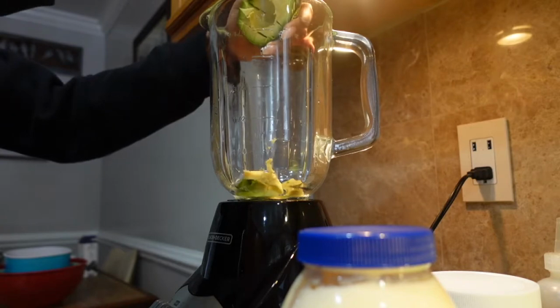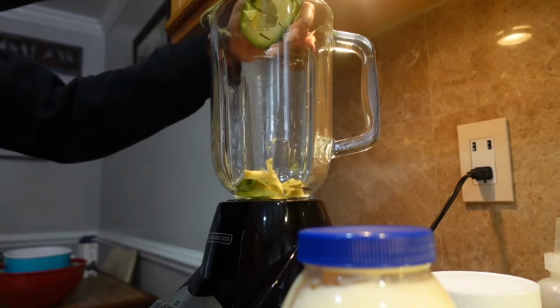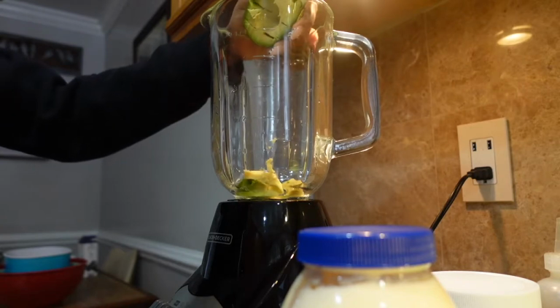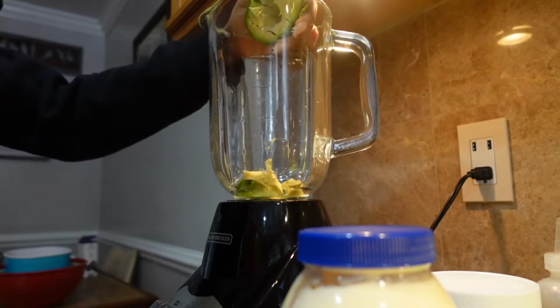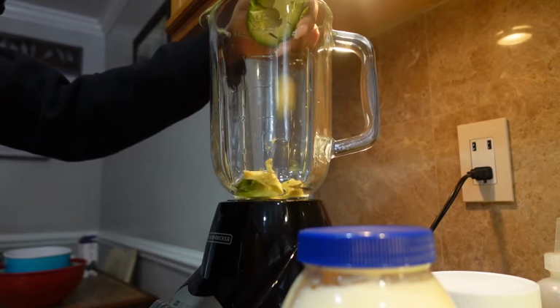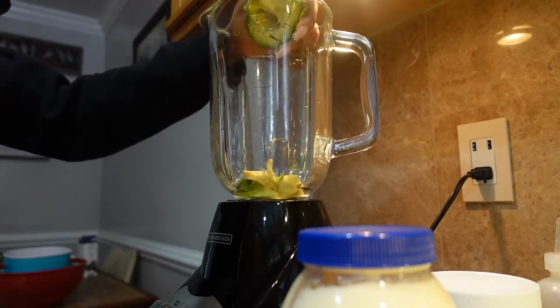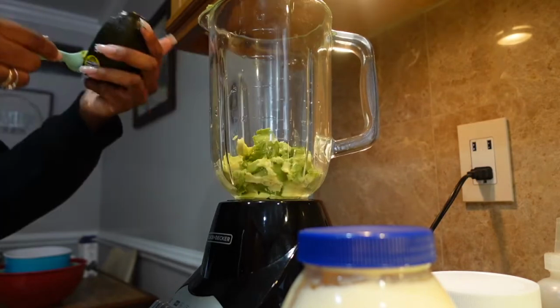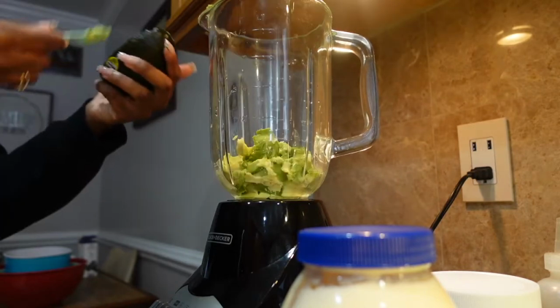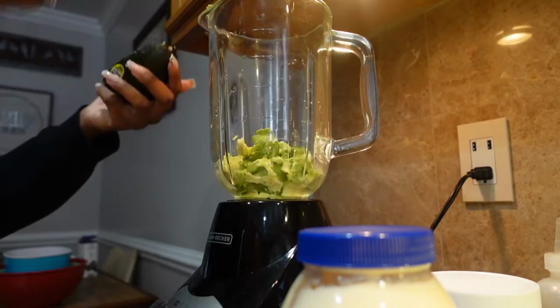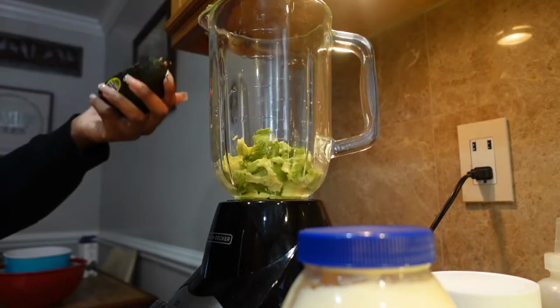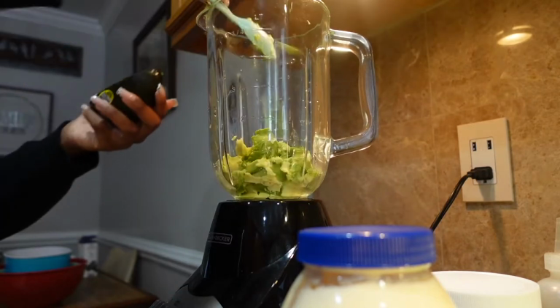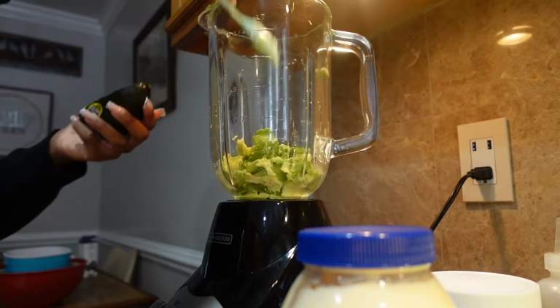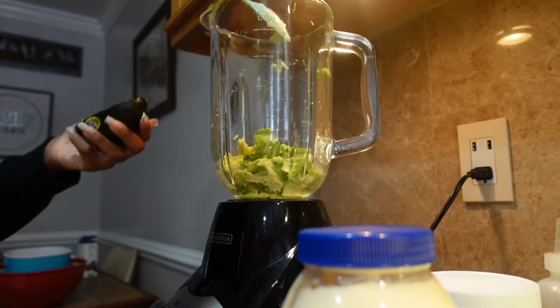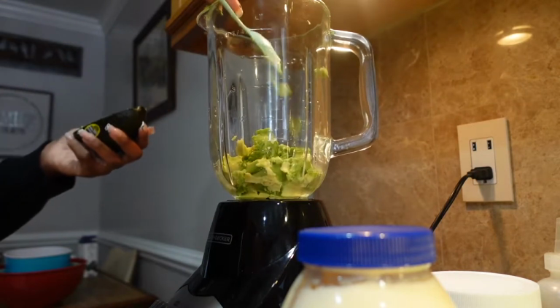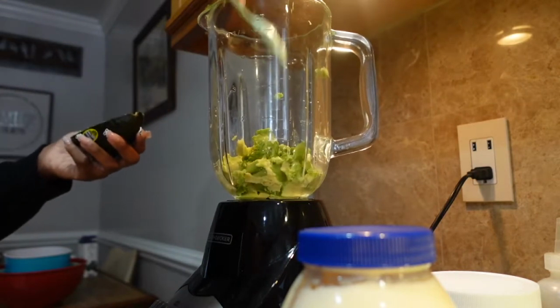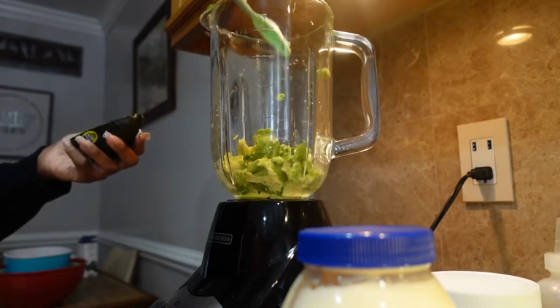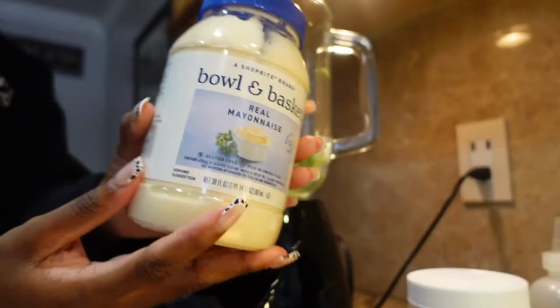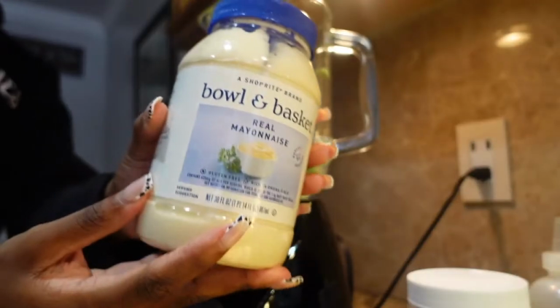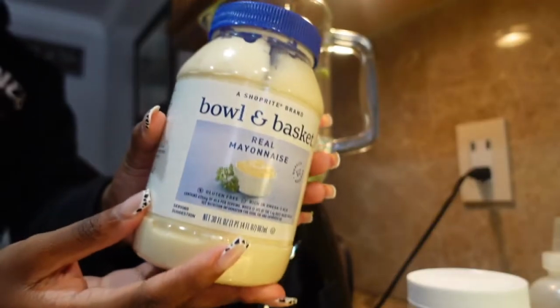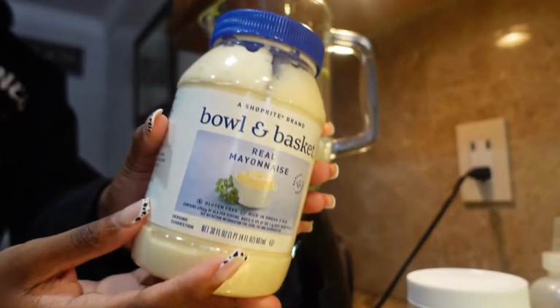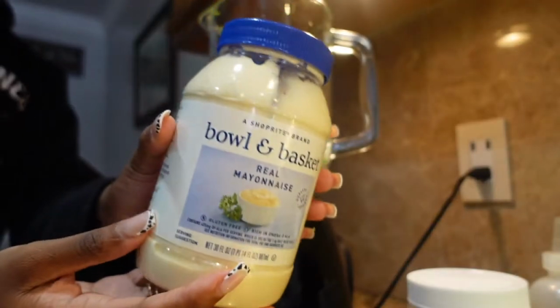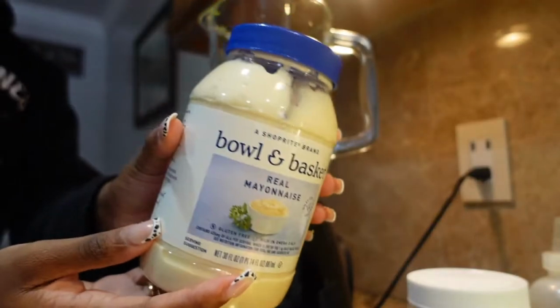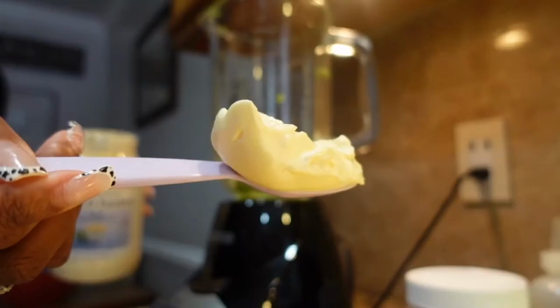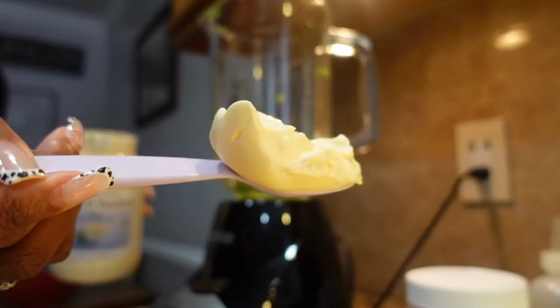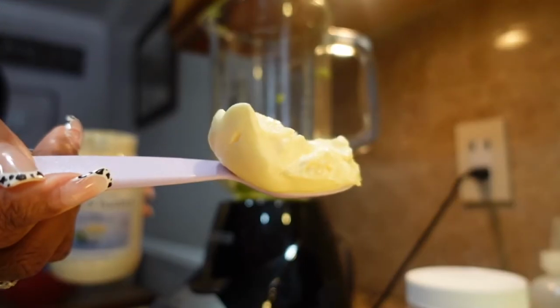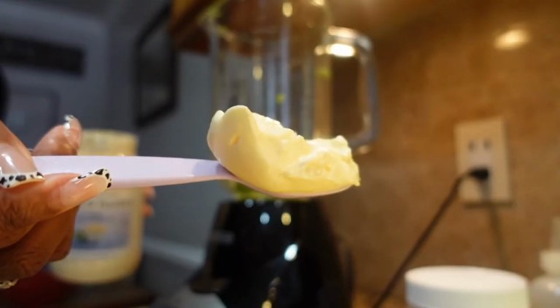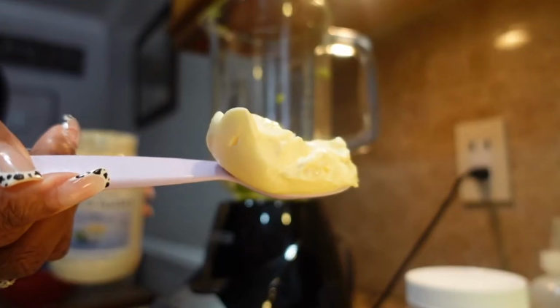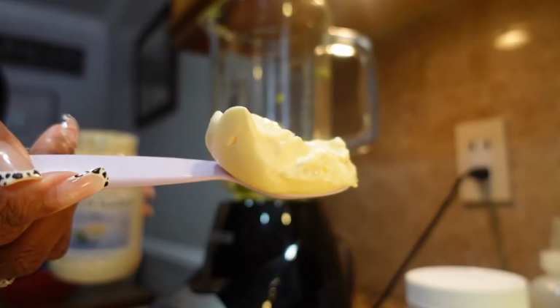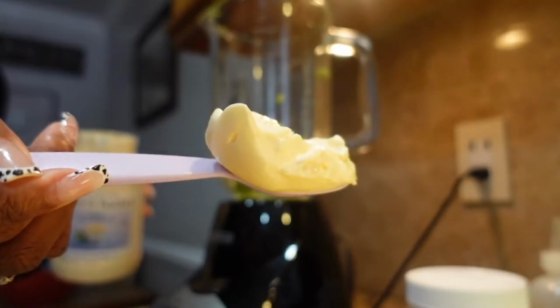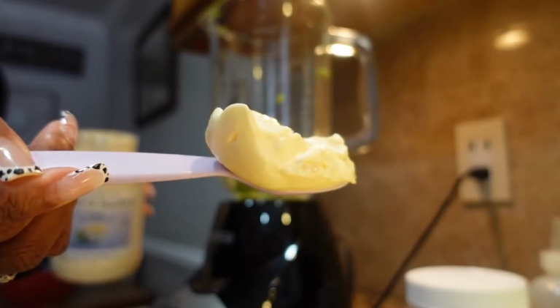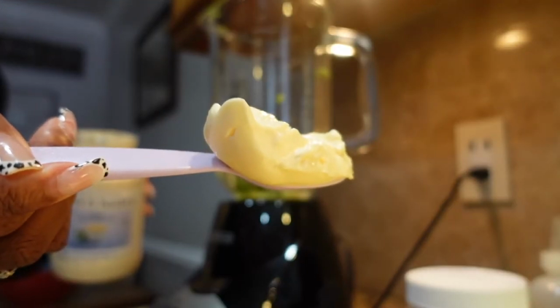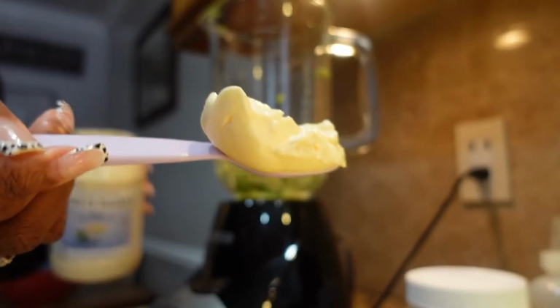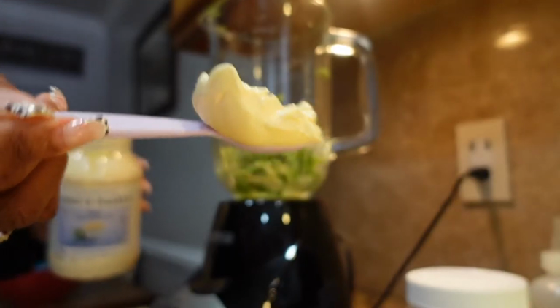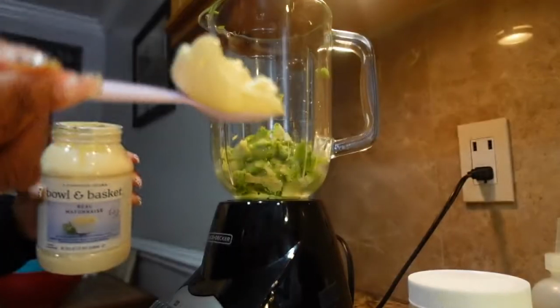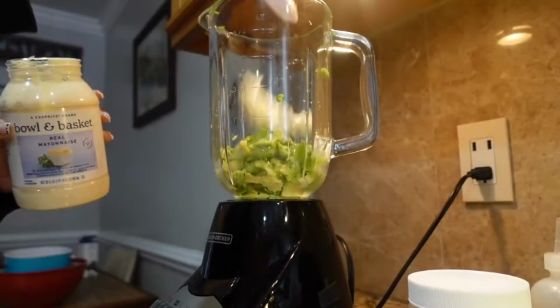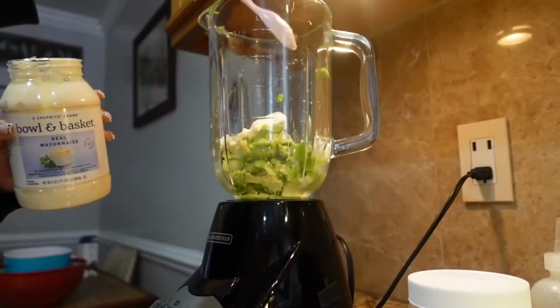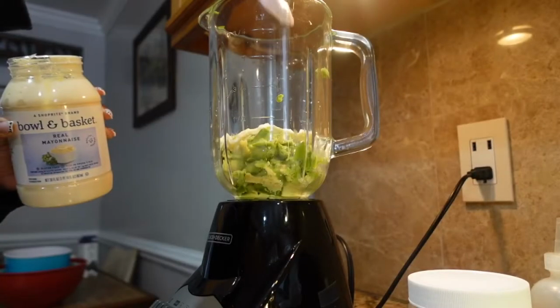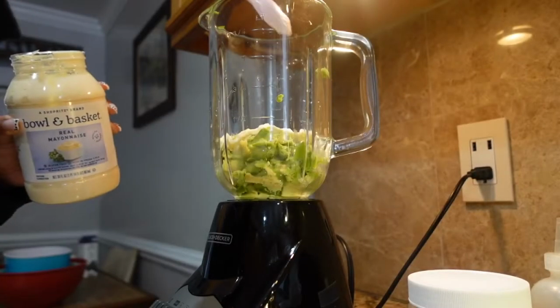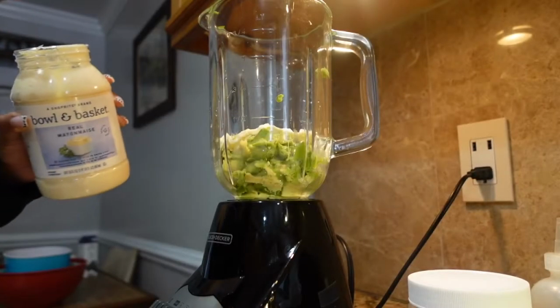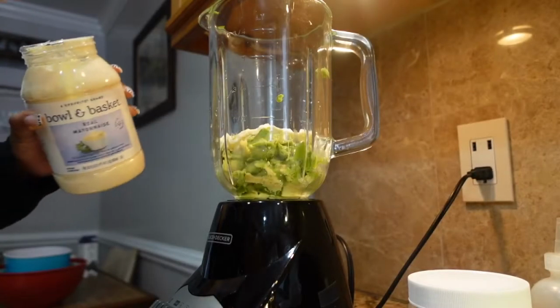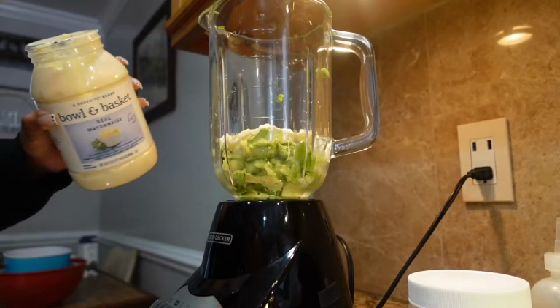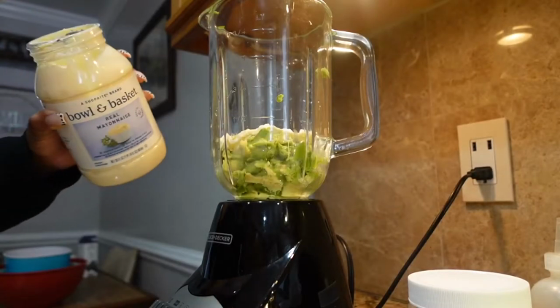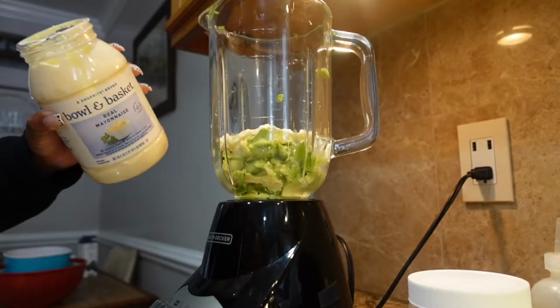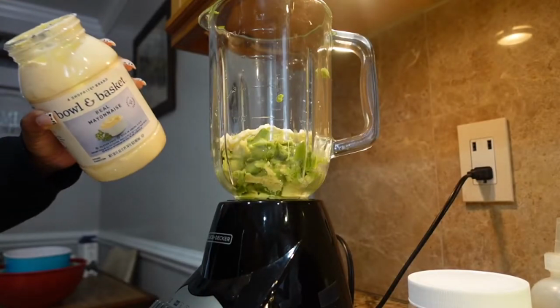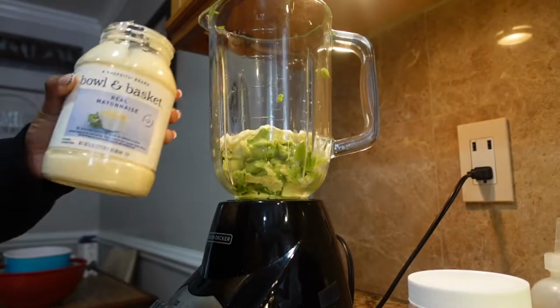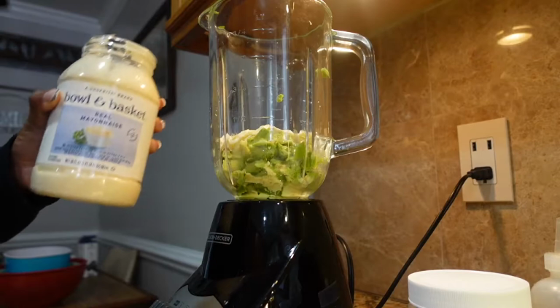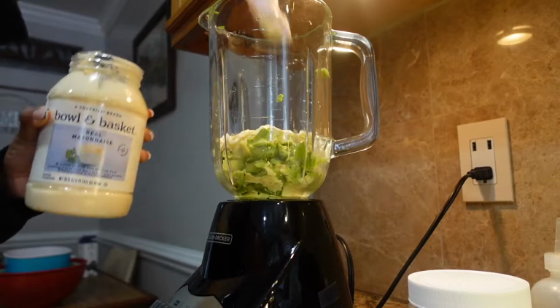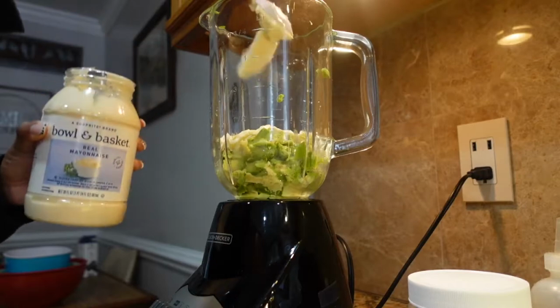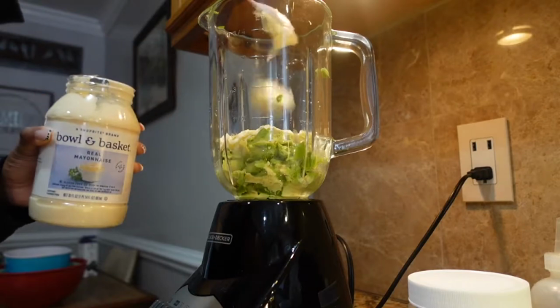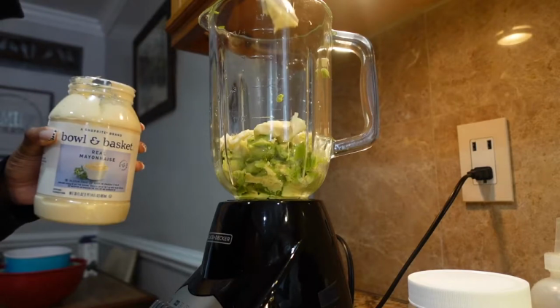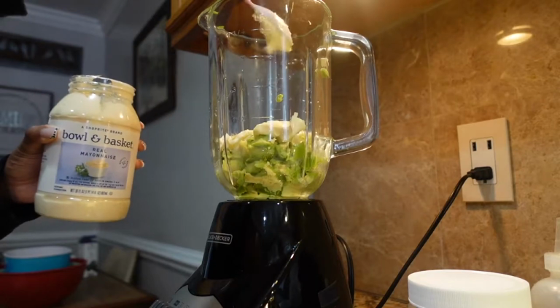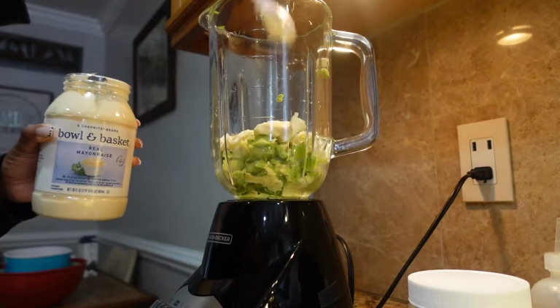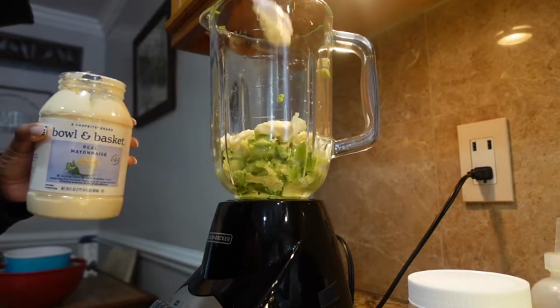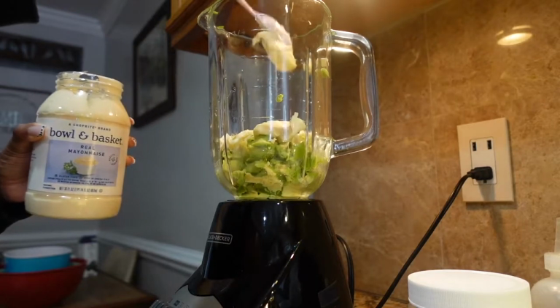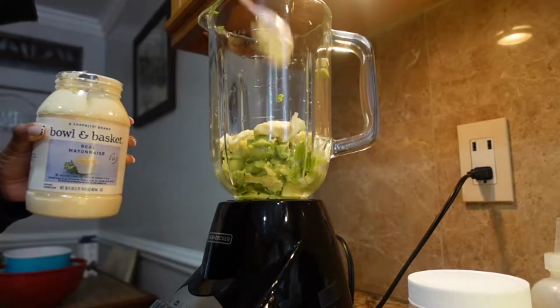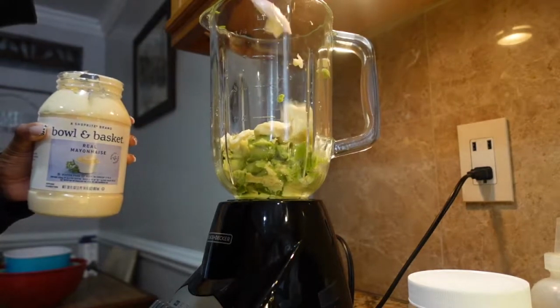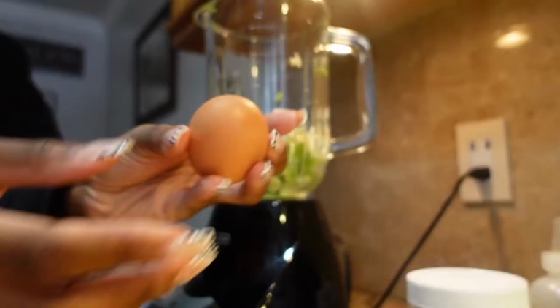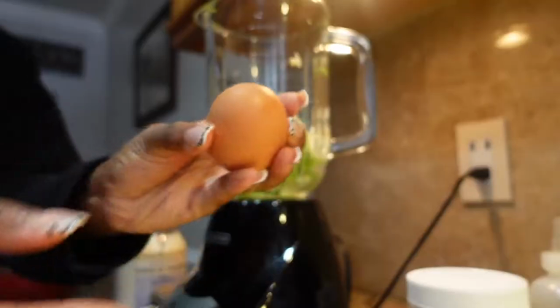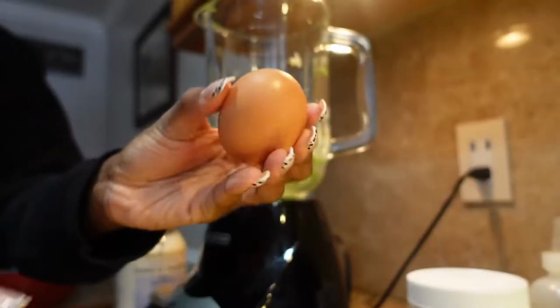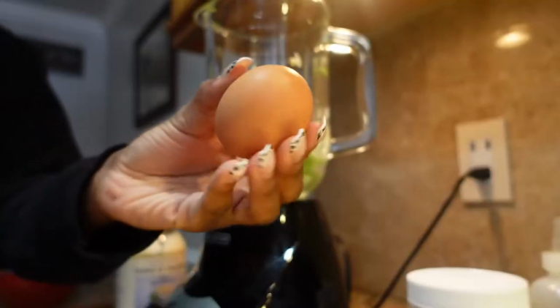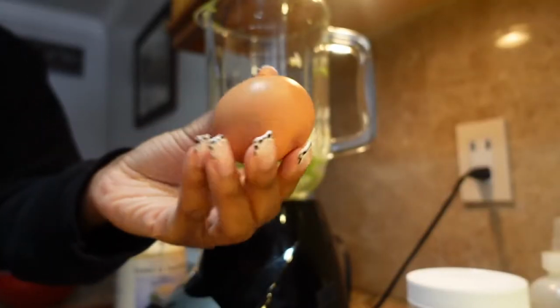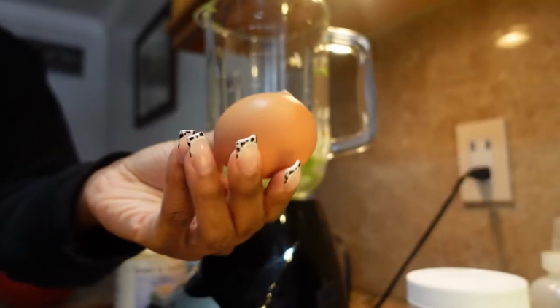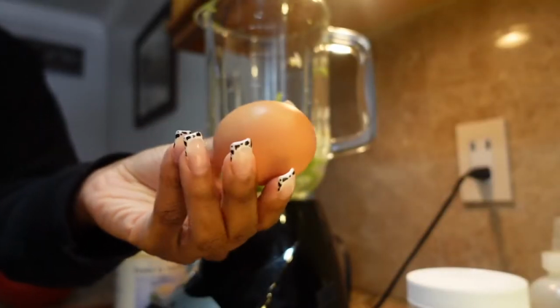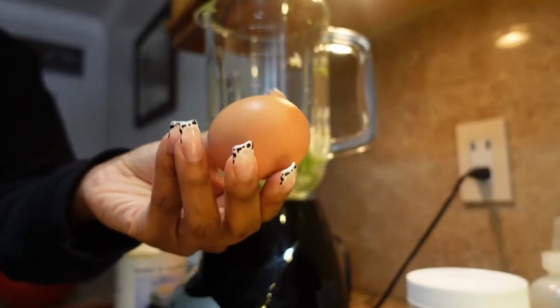And then next, as you guys are going to see, I did use some mayonnaise. I used two large scoops of this. The consistency was pretty well.